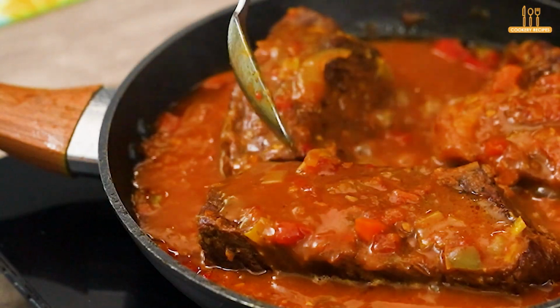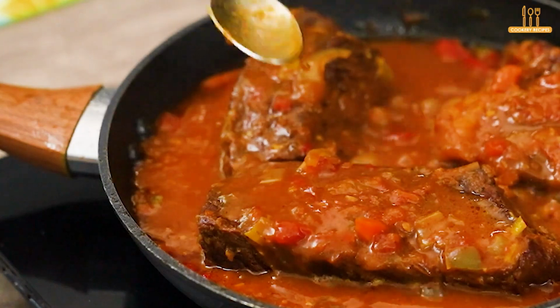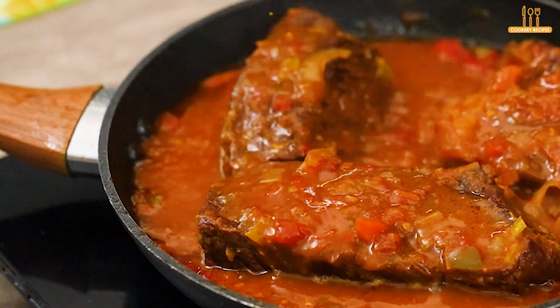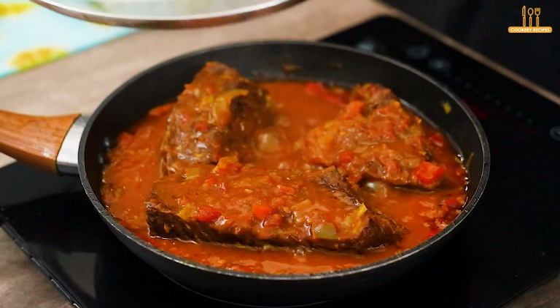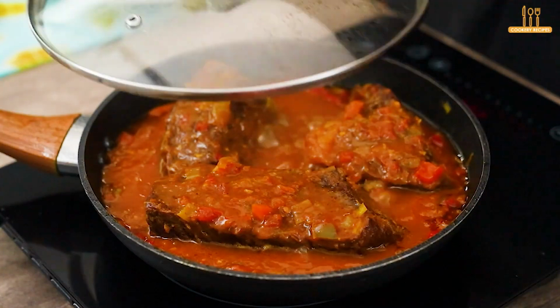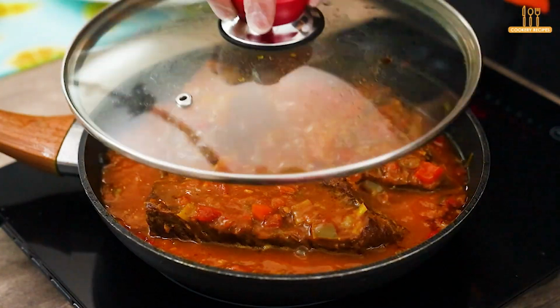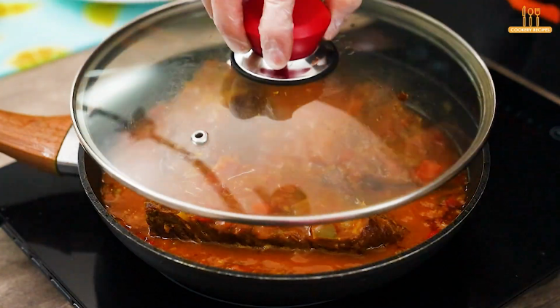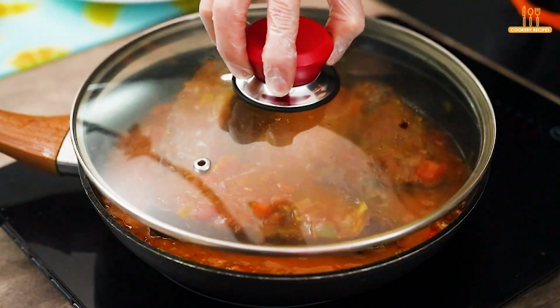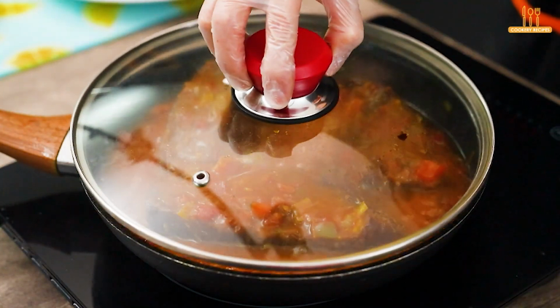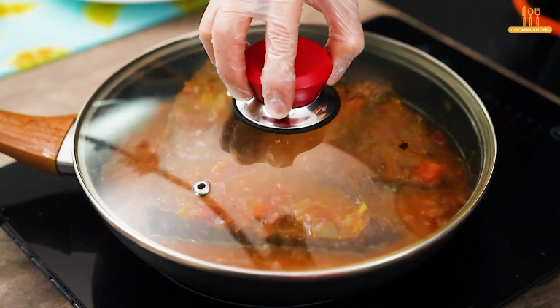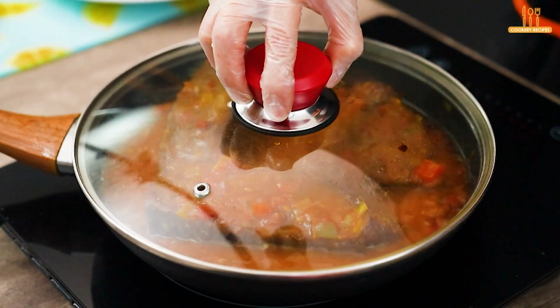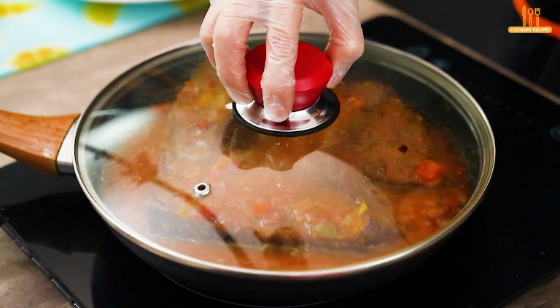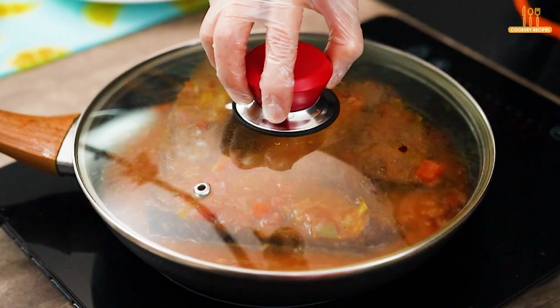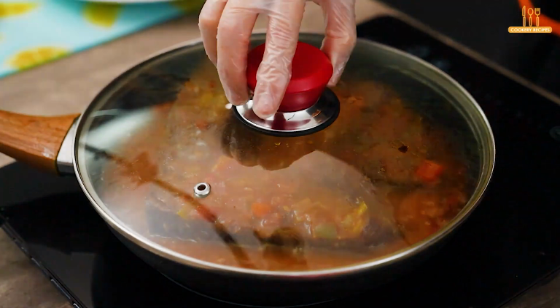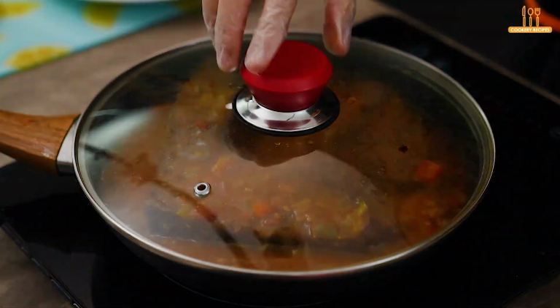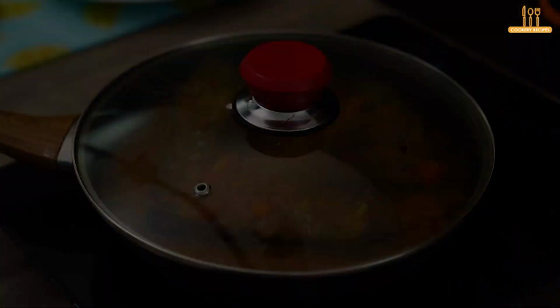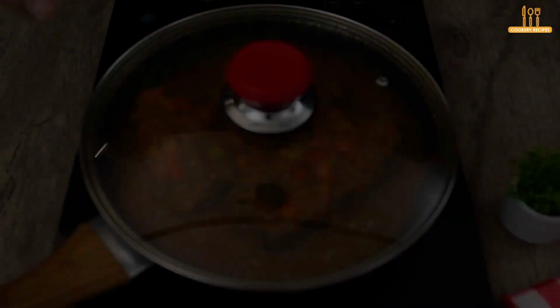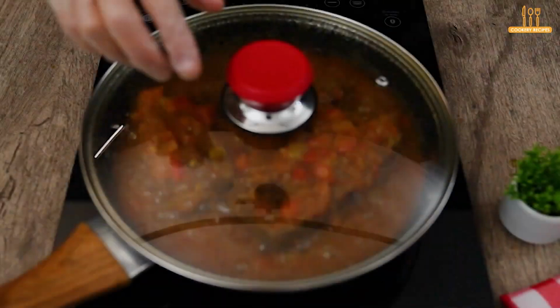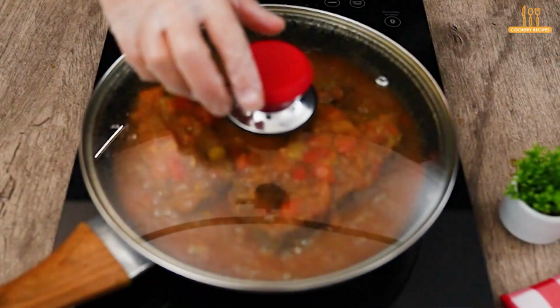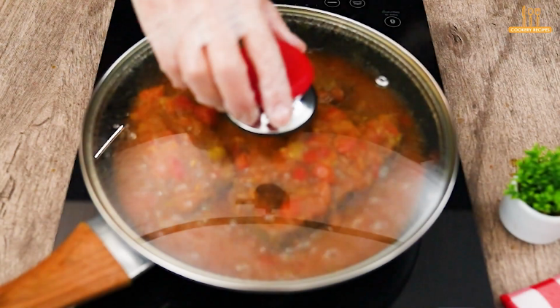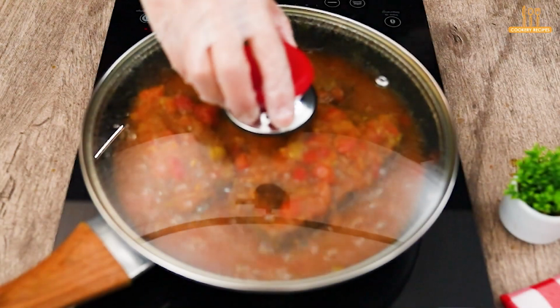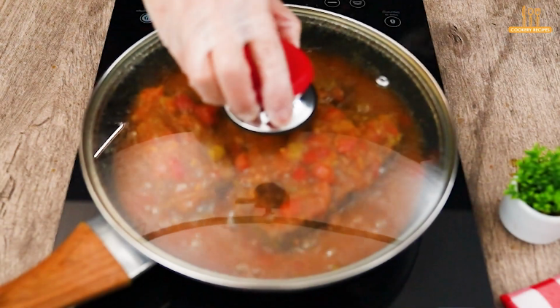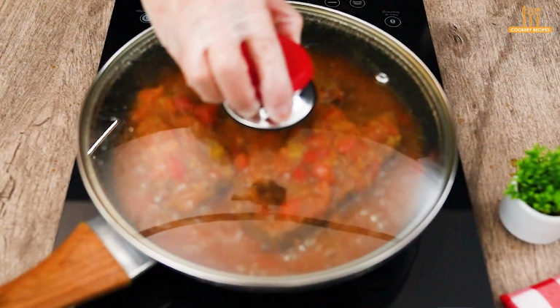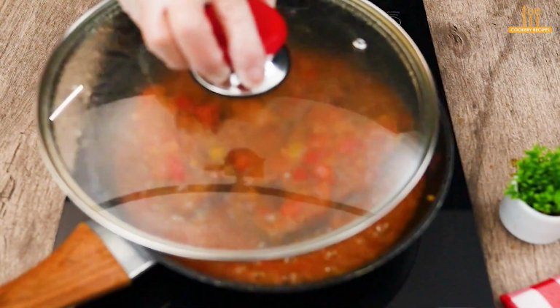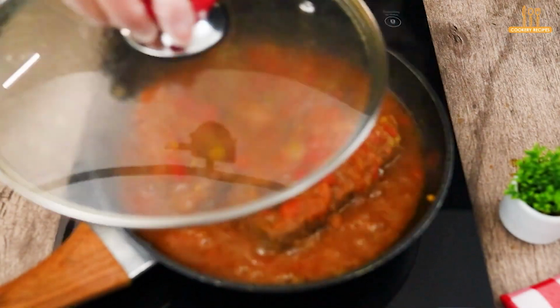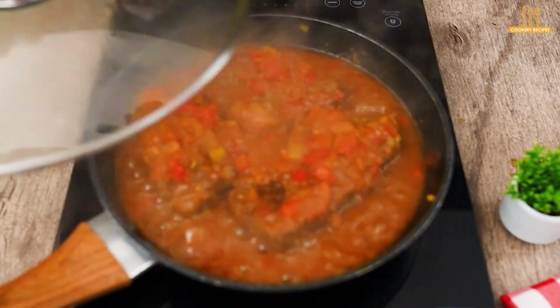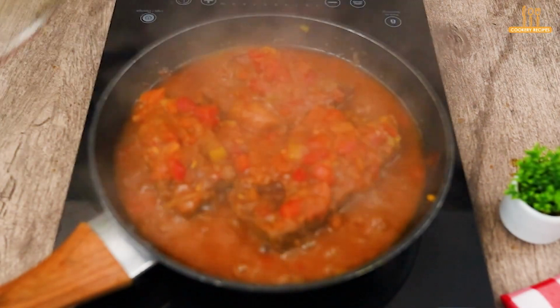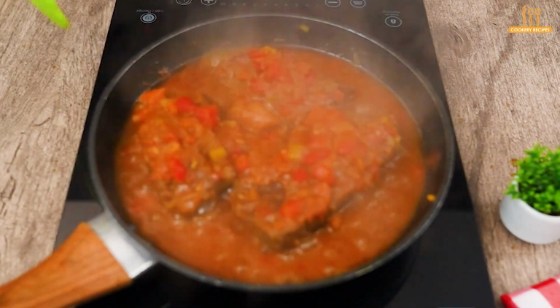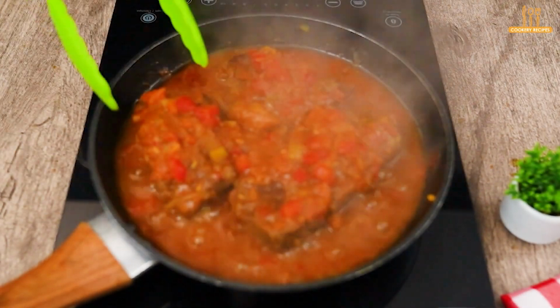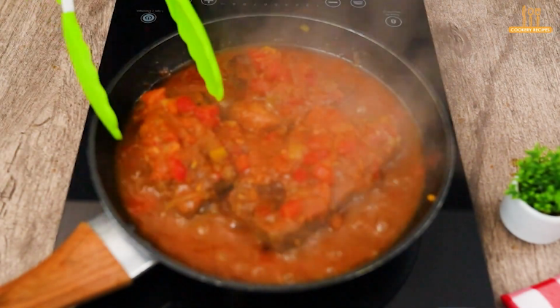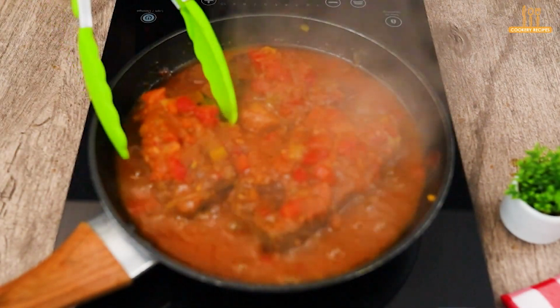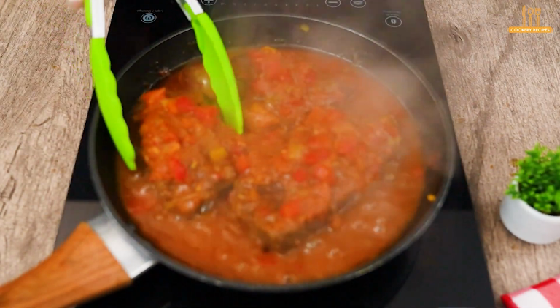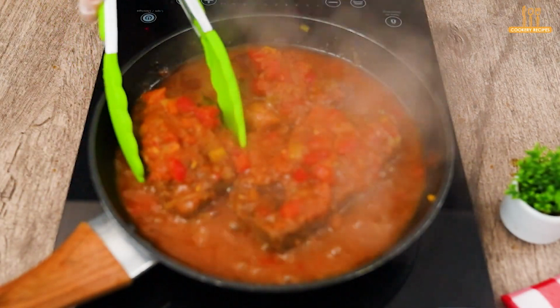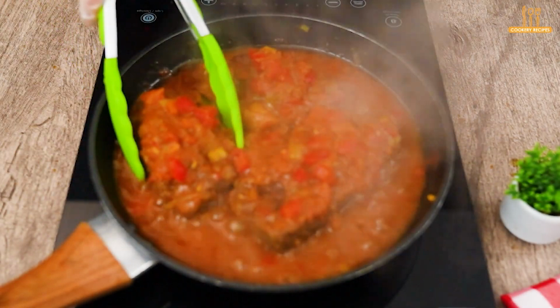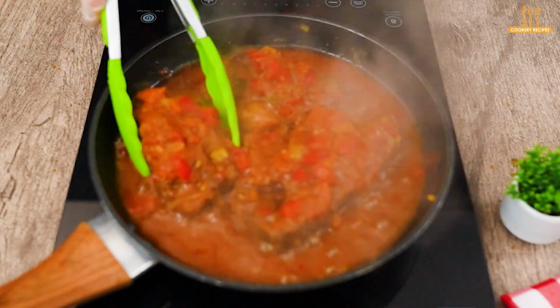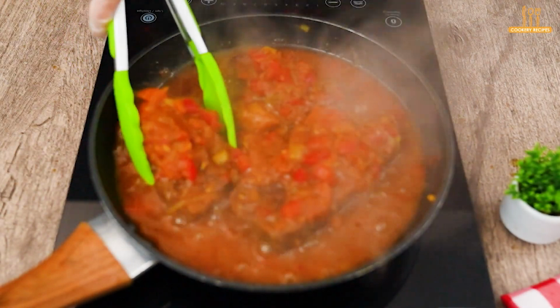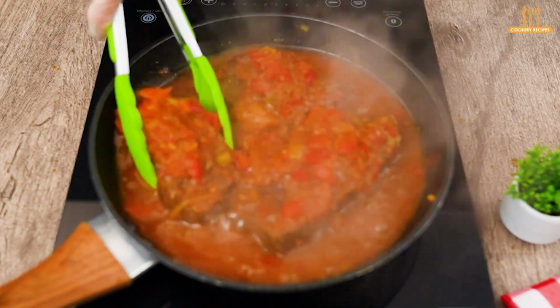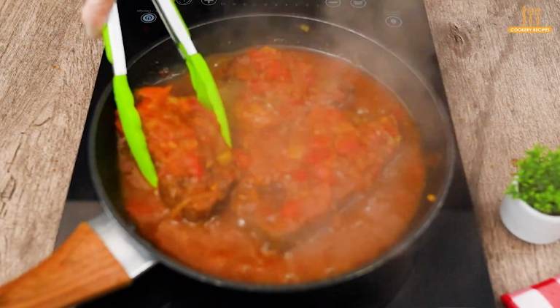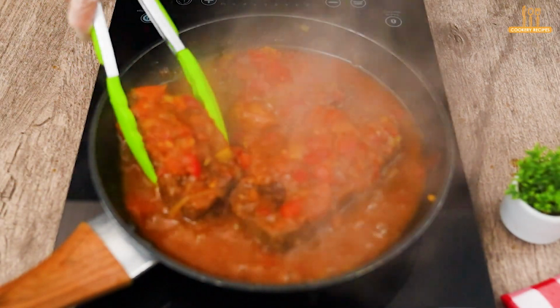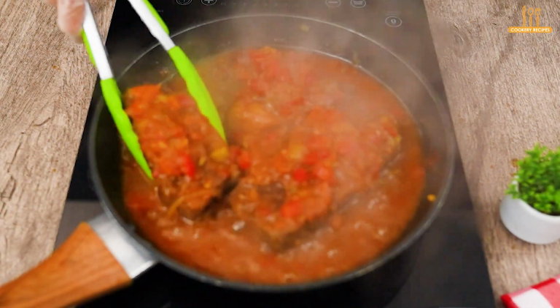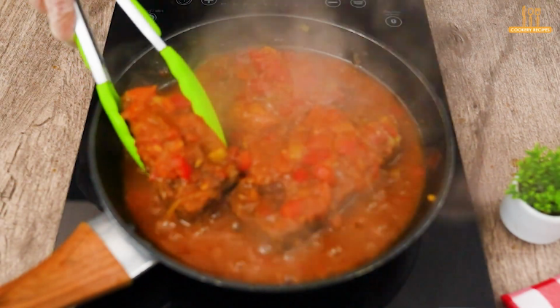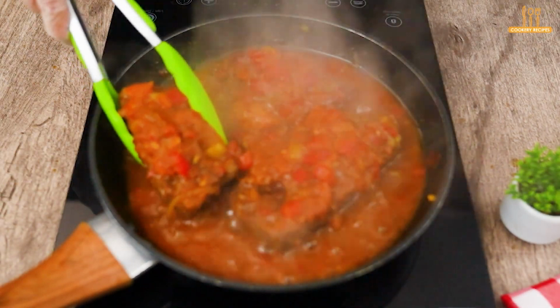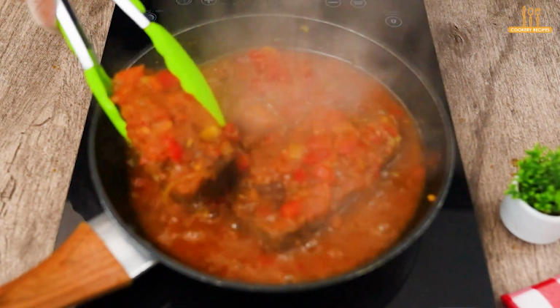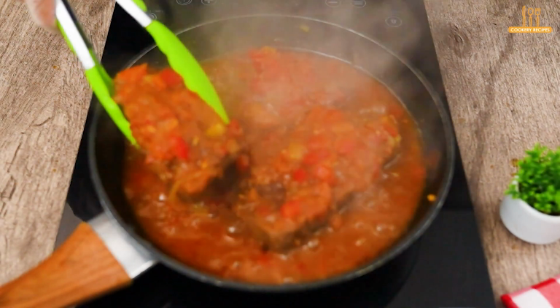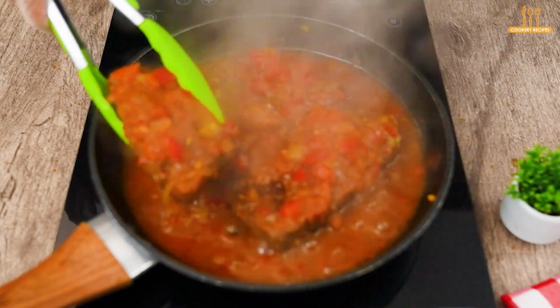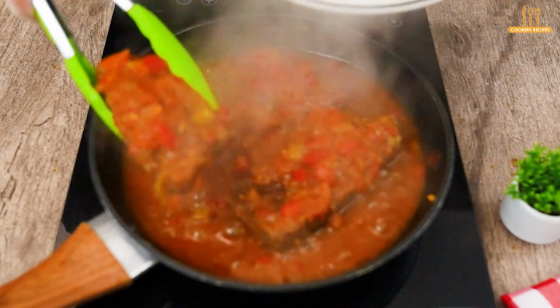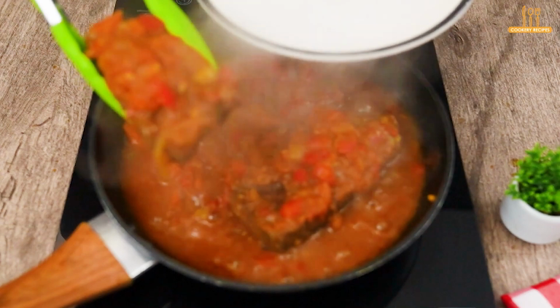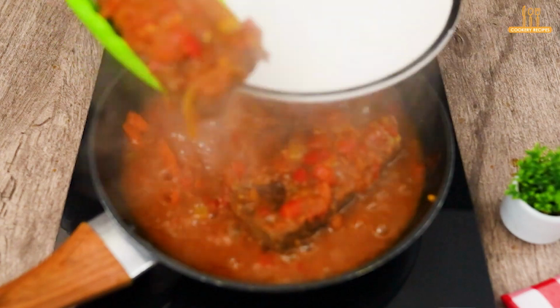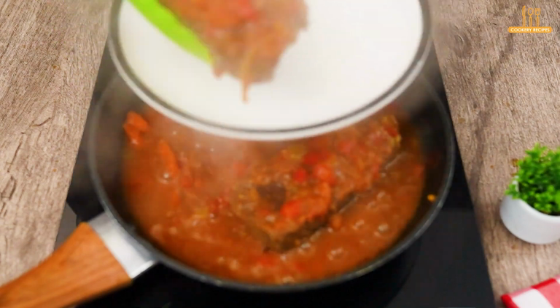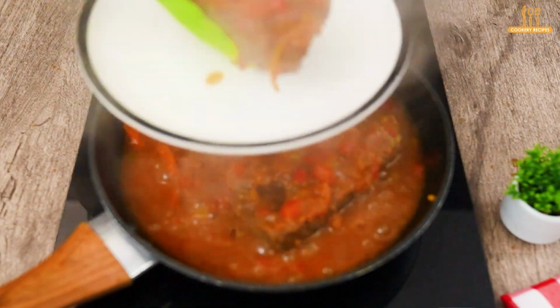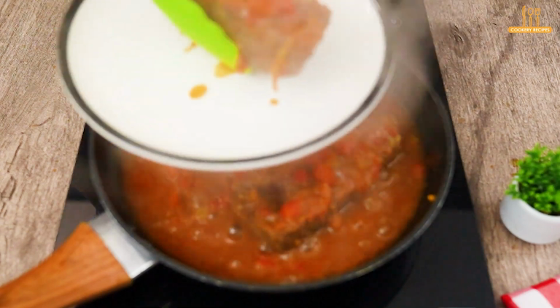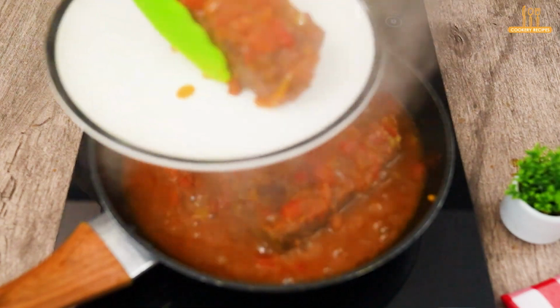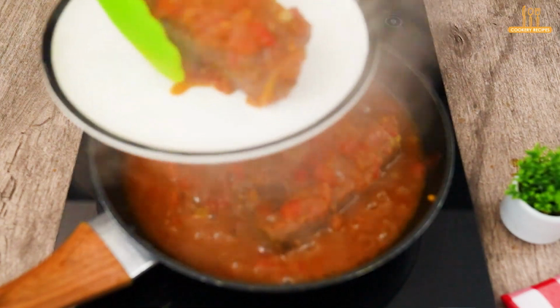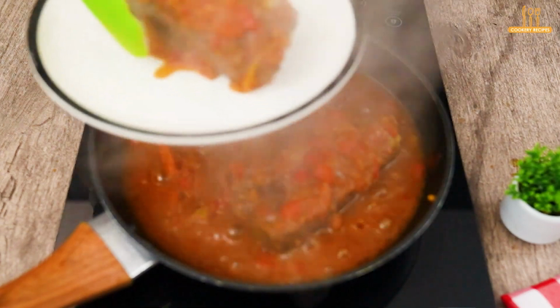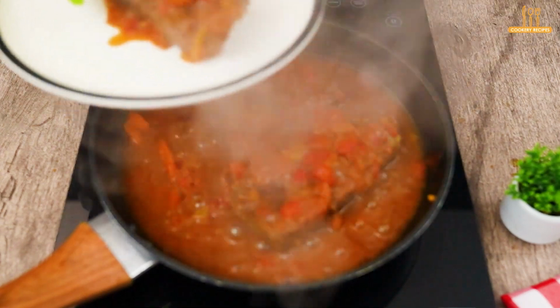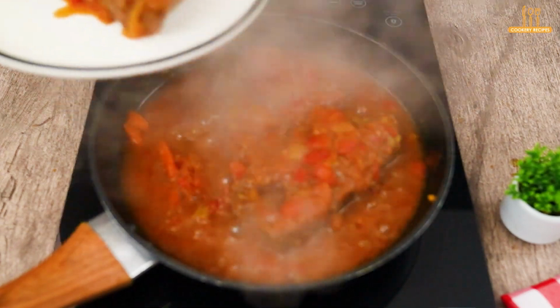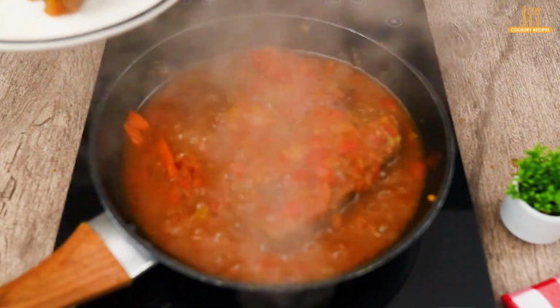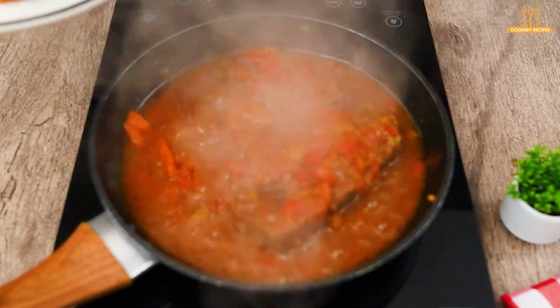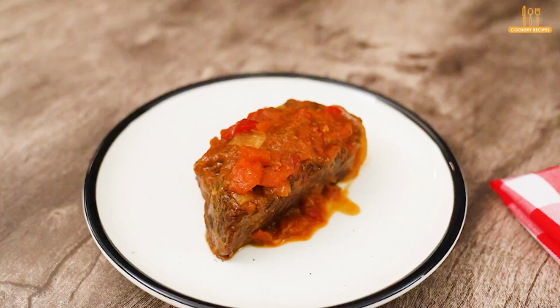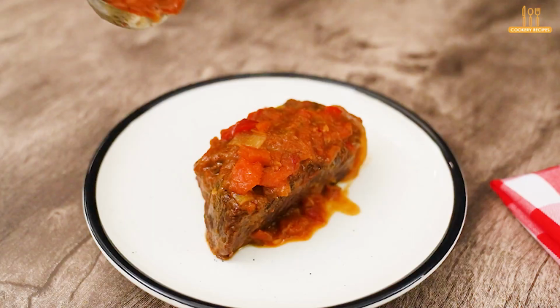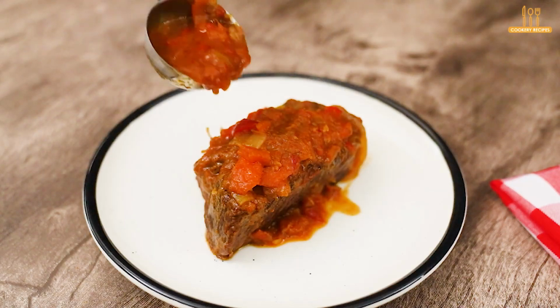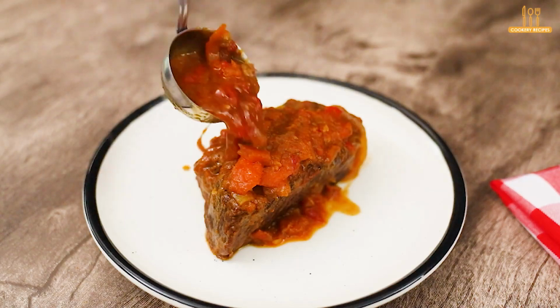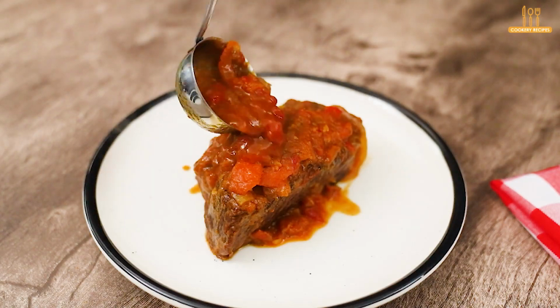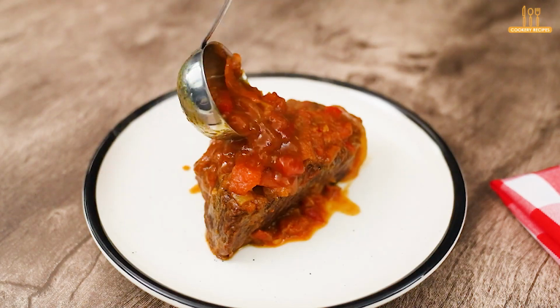Let it cook for another 10 minutes. It's ready — now just enjoy!